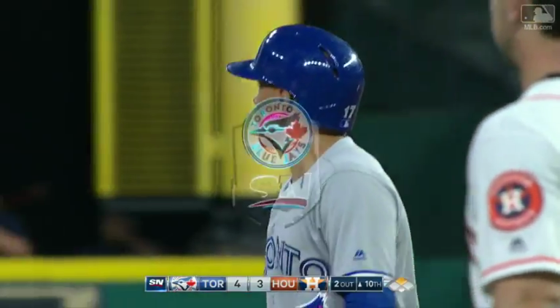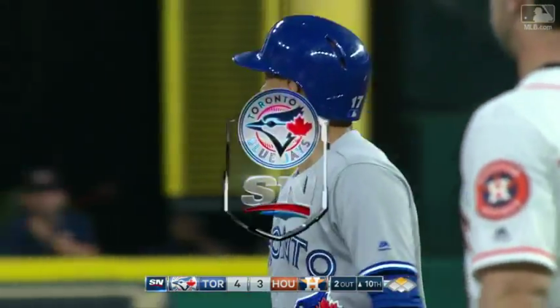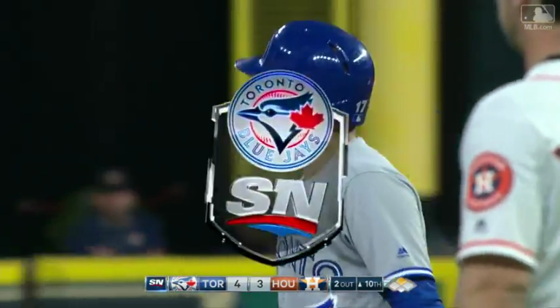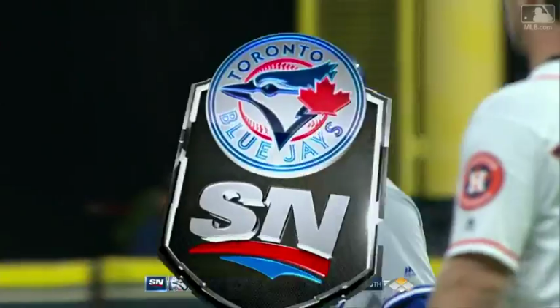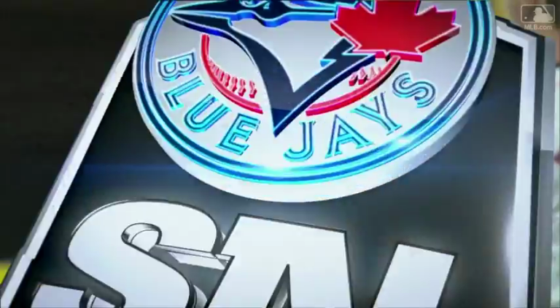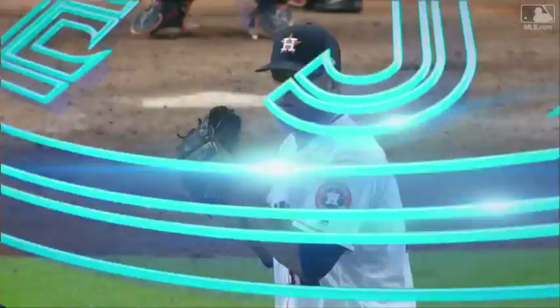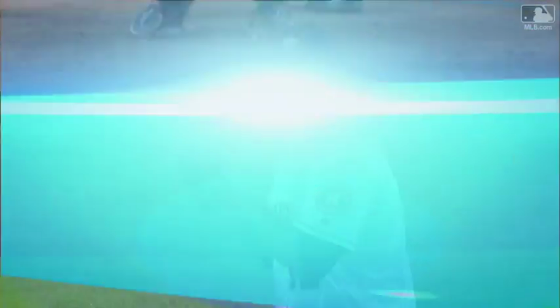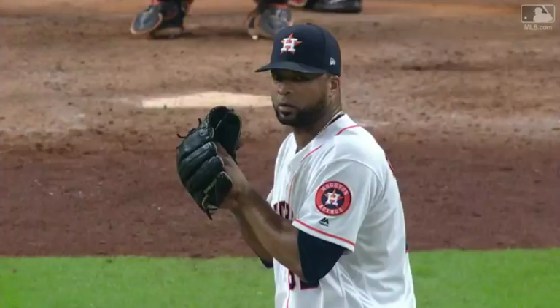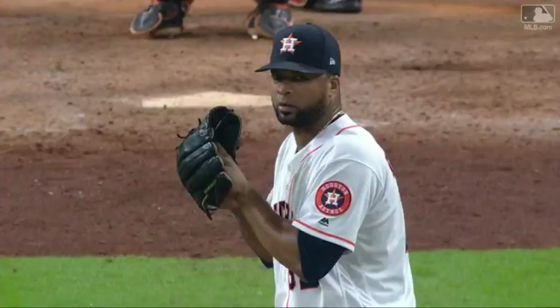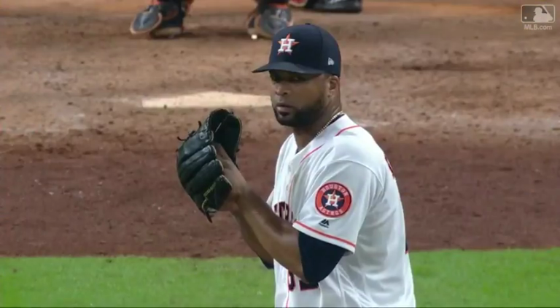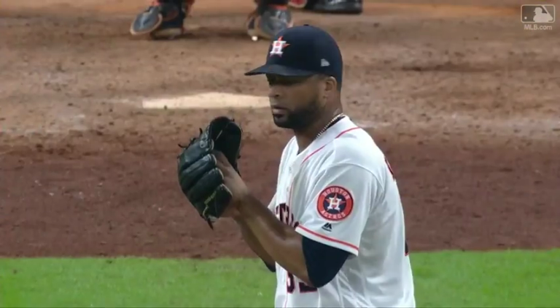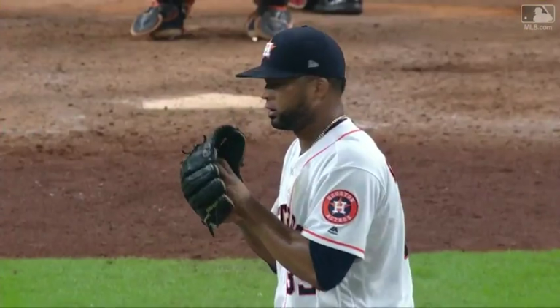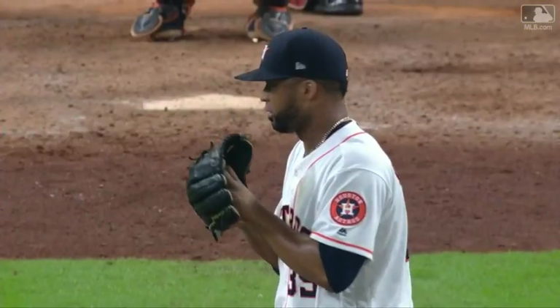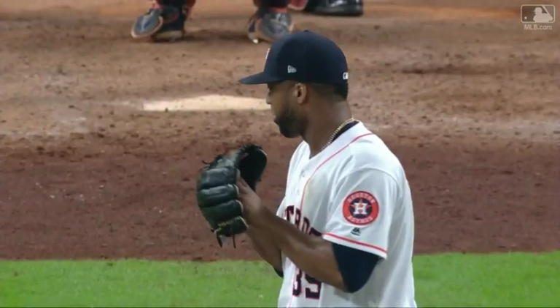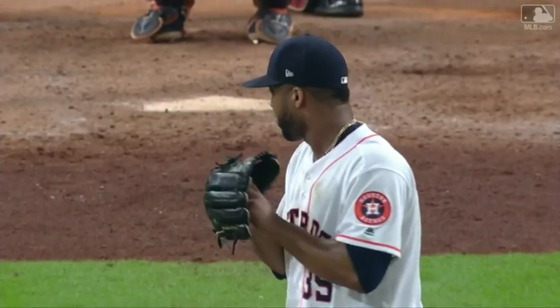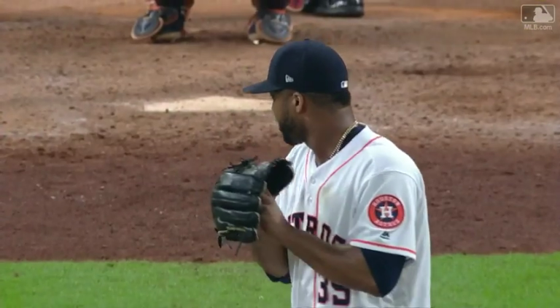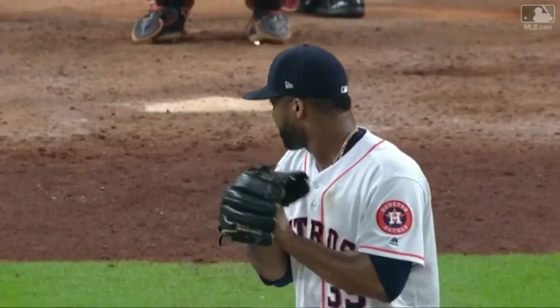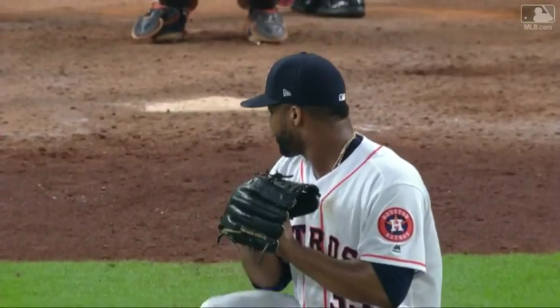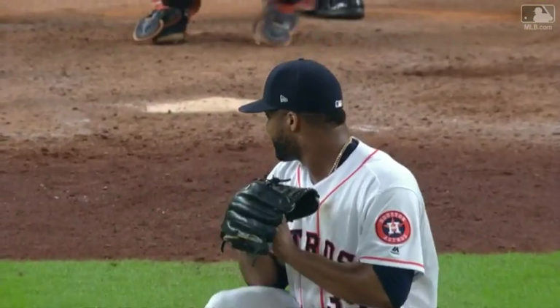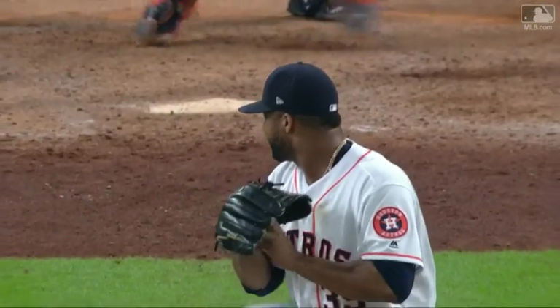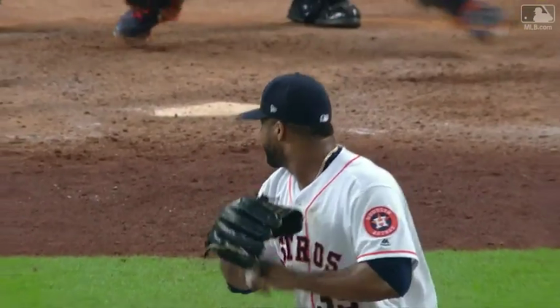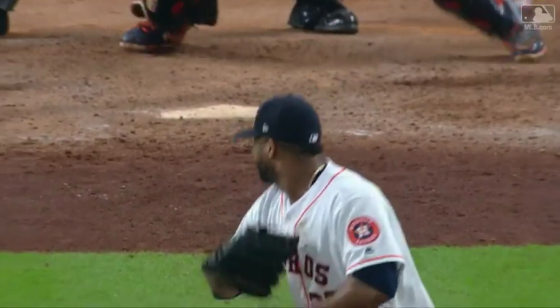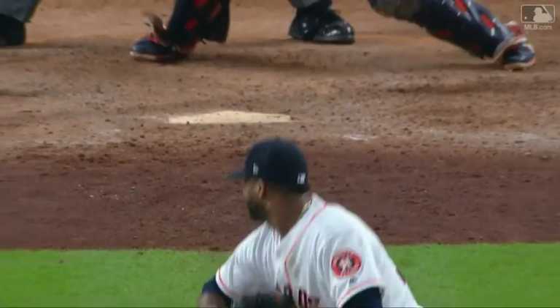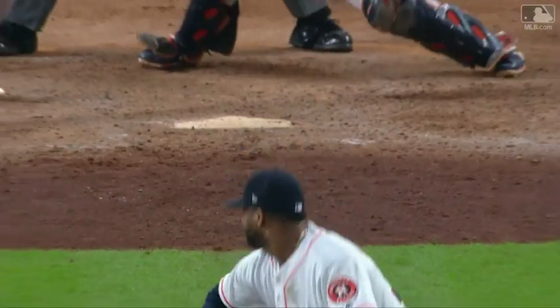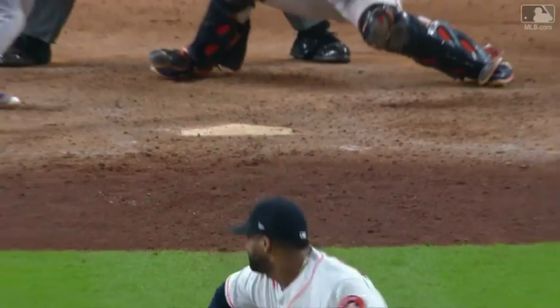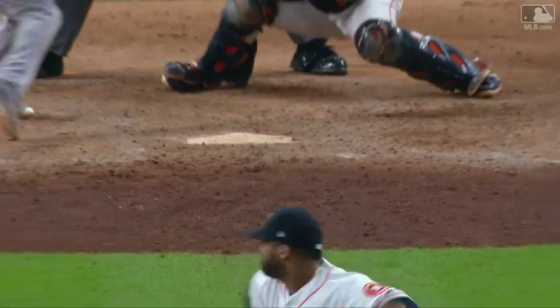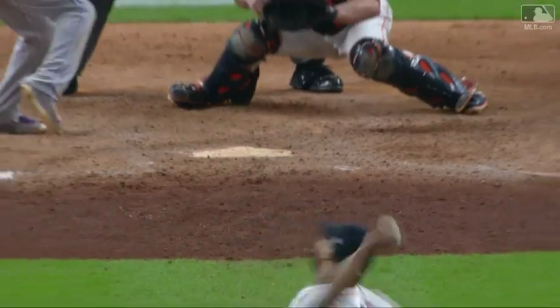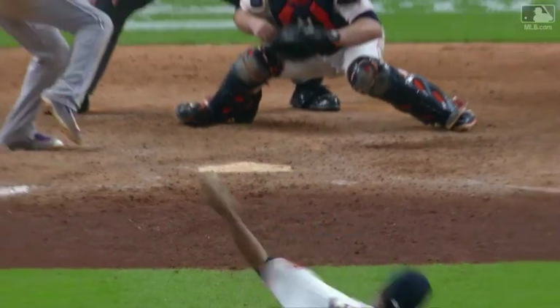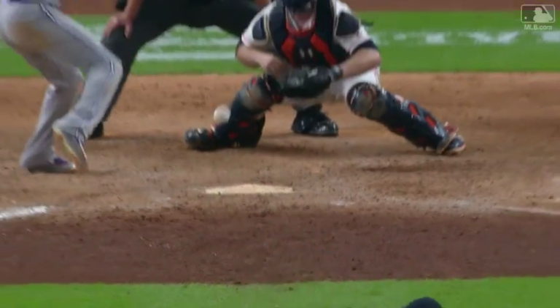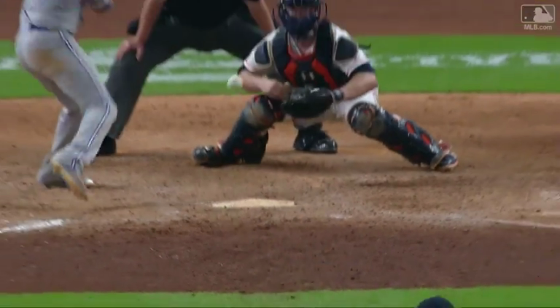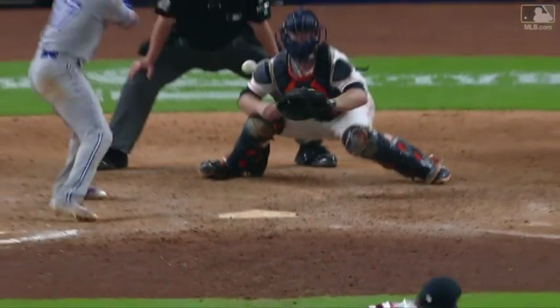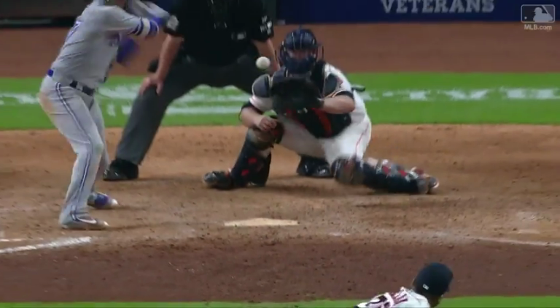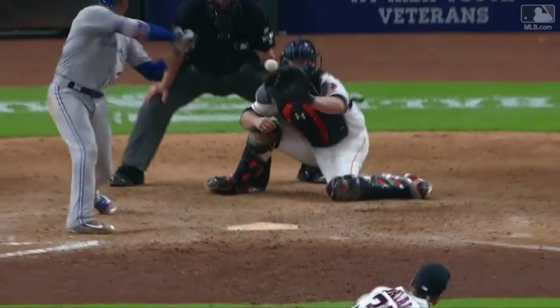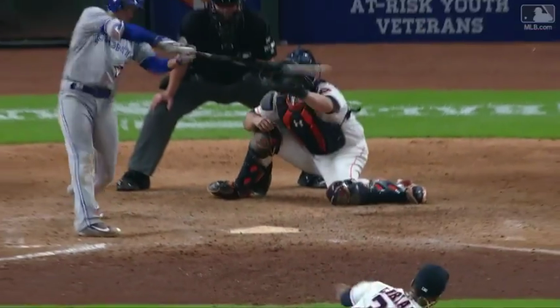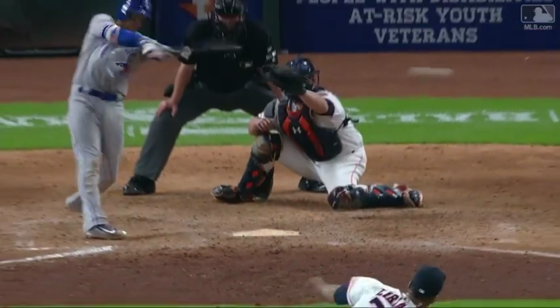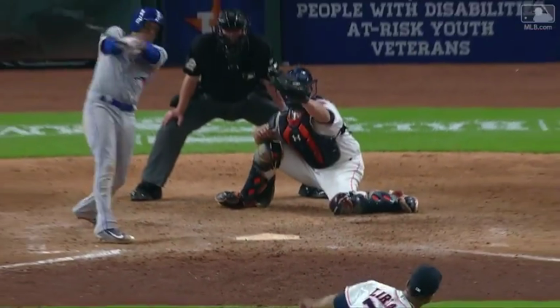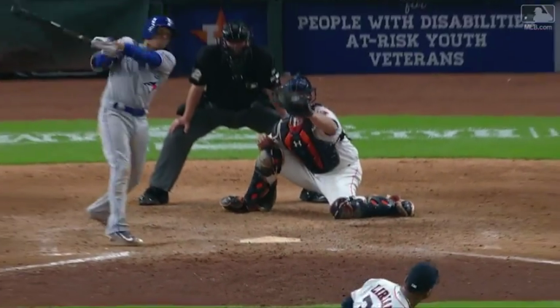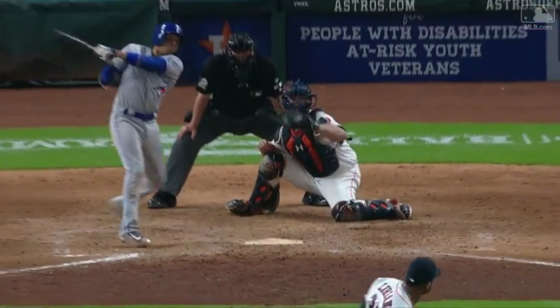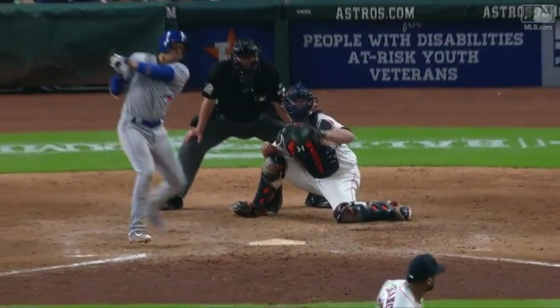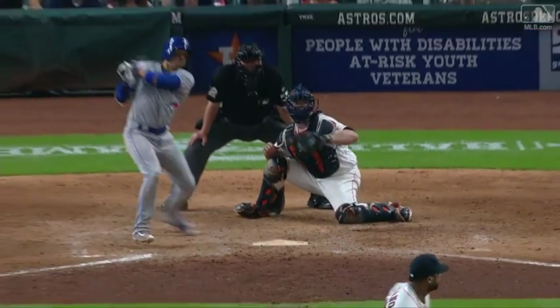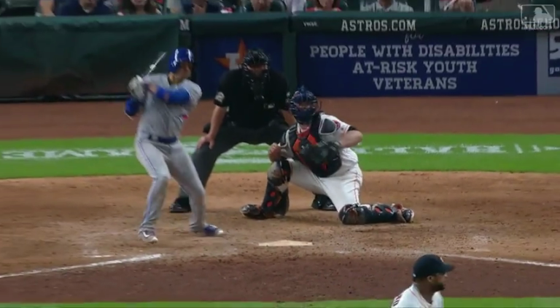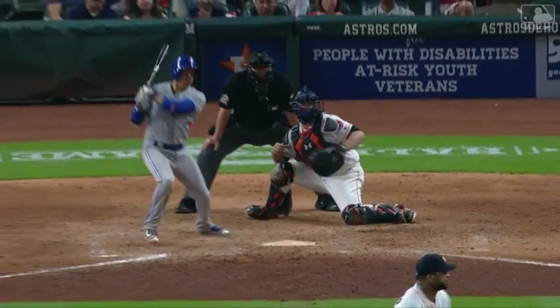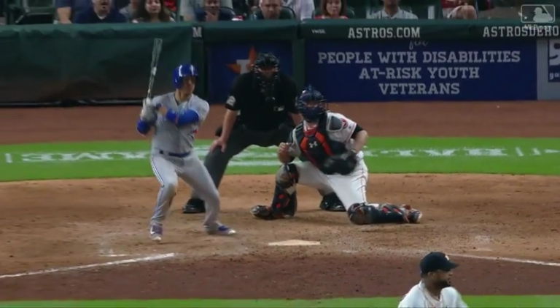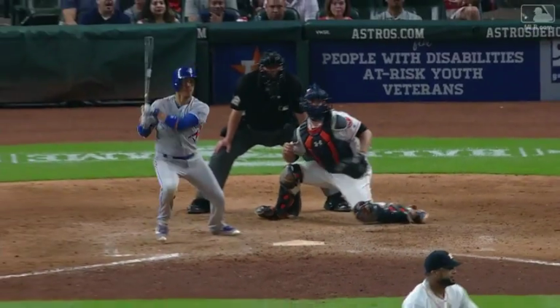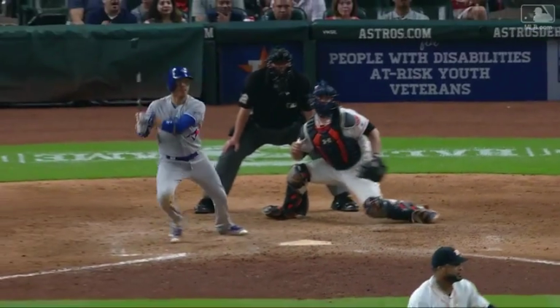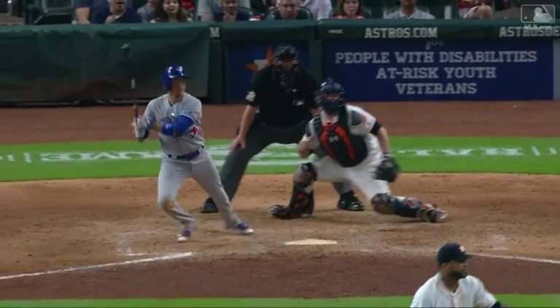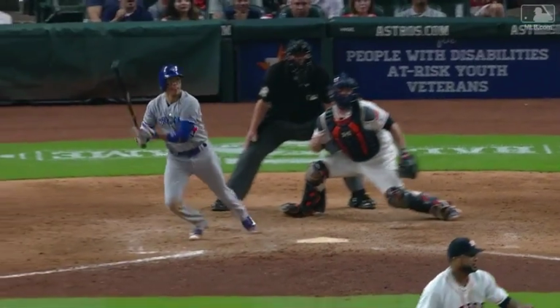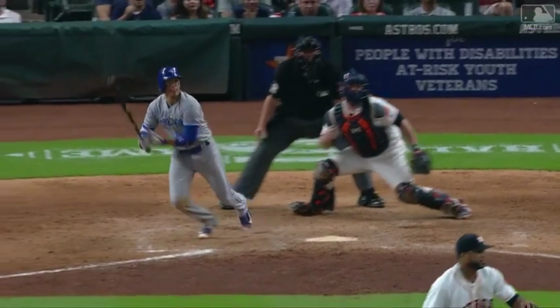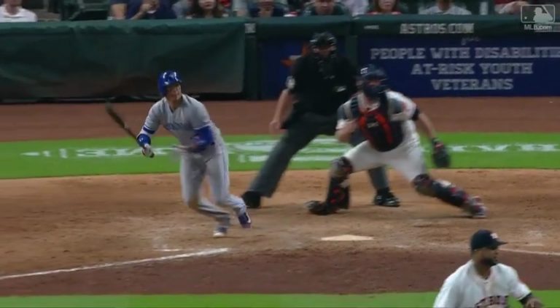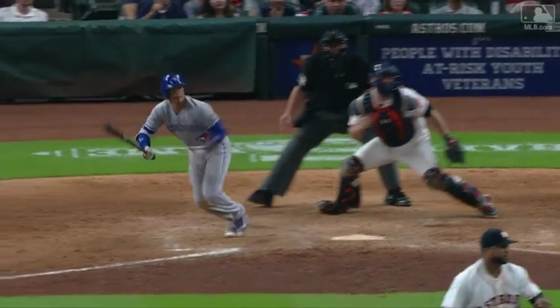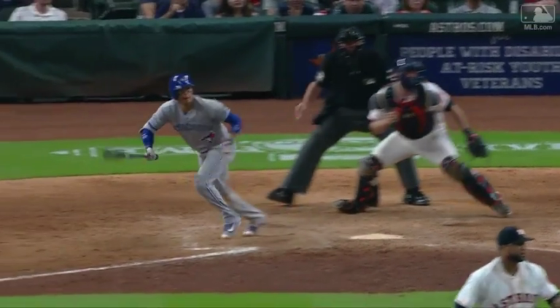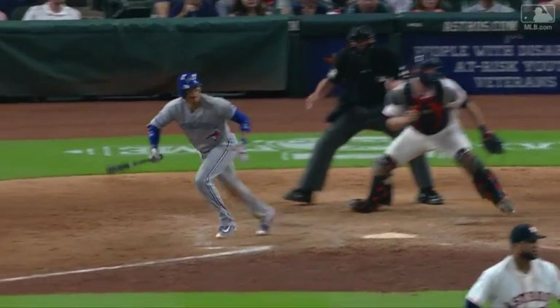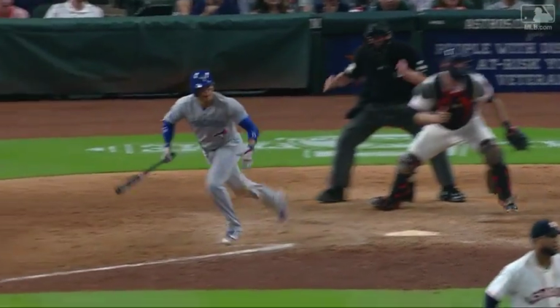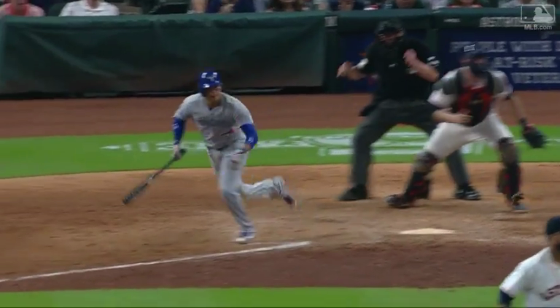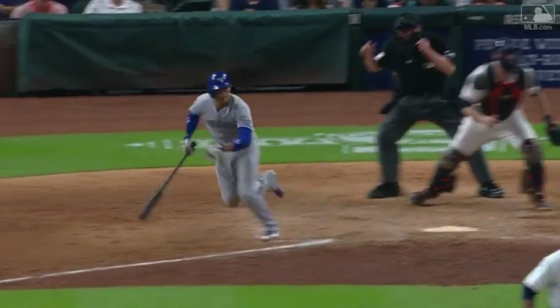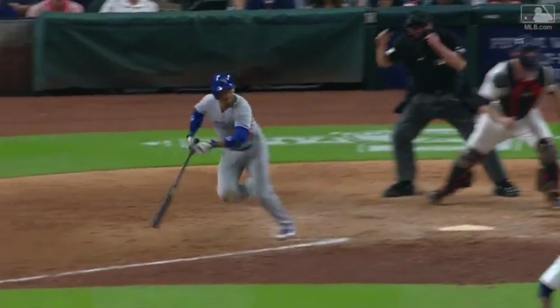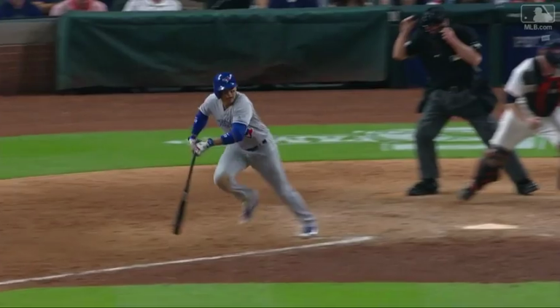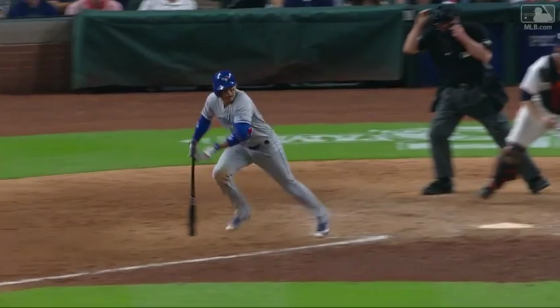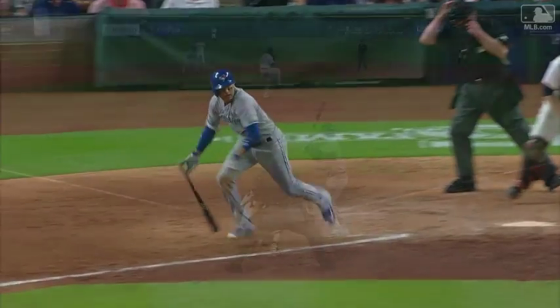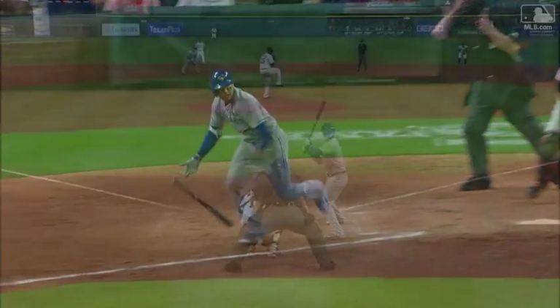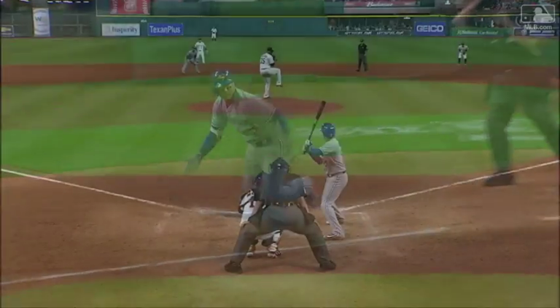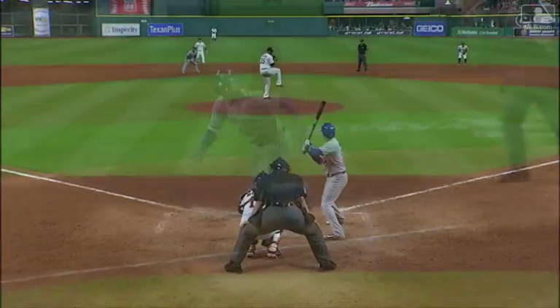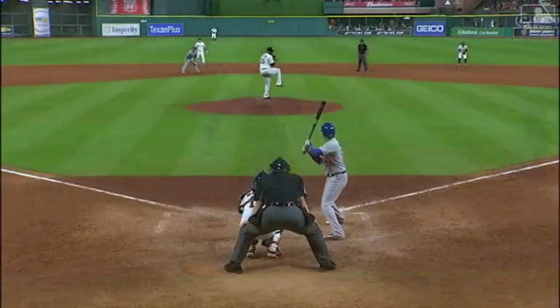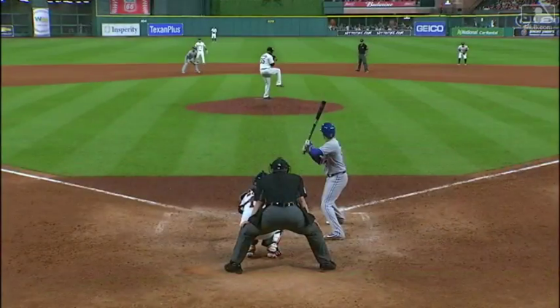They were playing in the pole, and Goins crosses him up, goes the other way, punches it to left field.